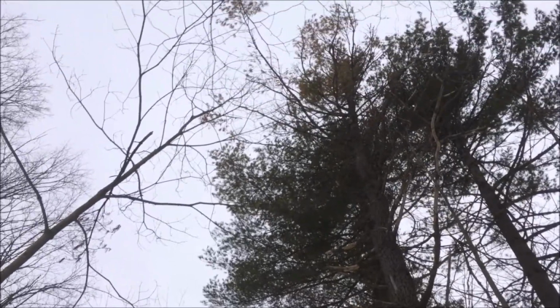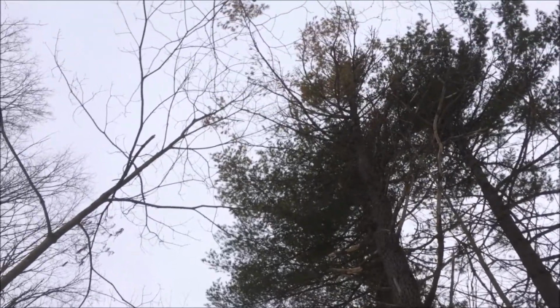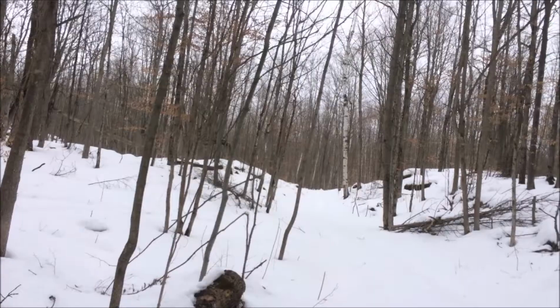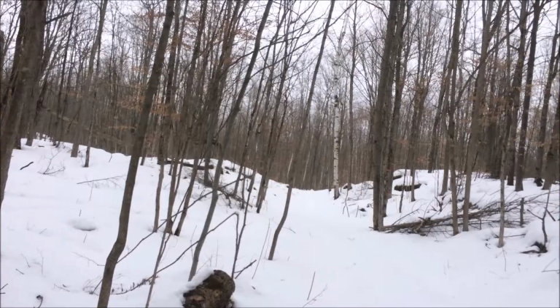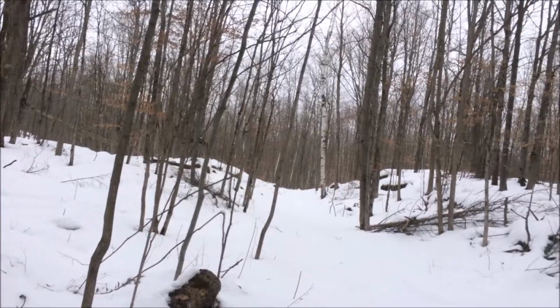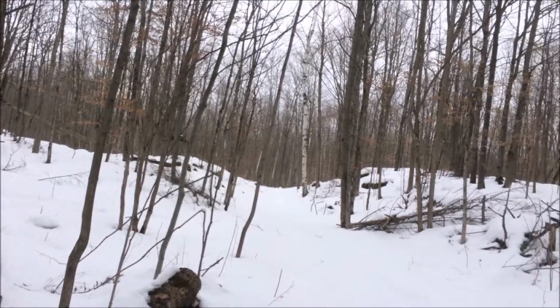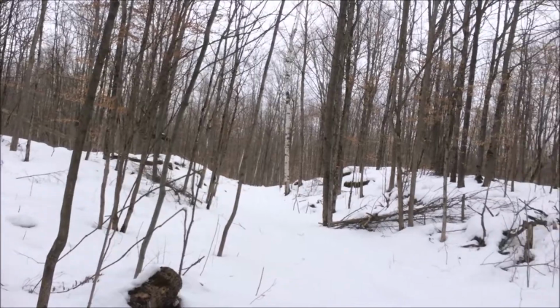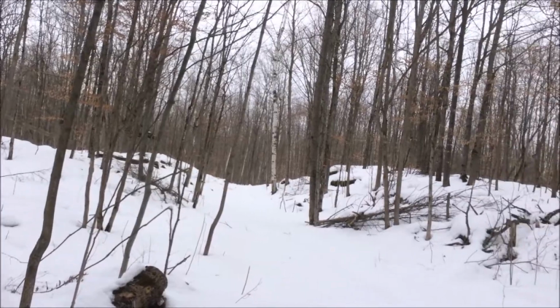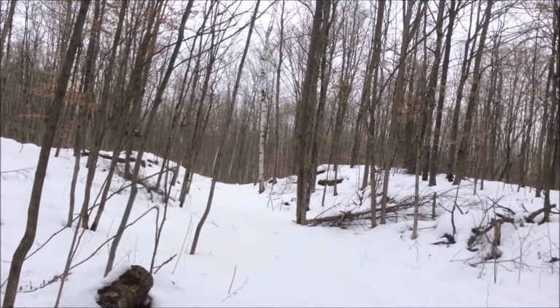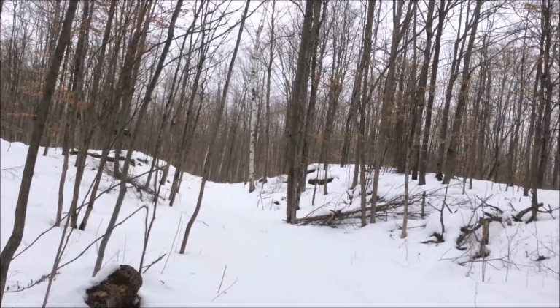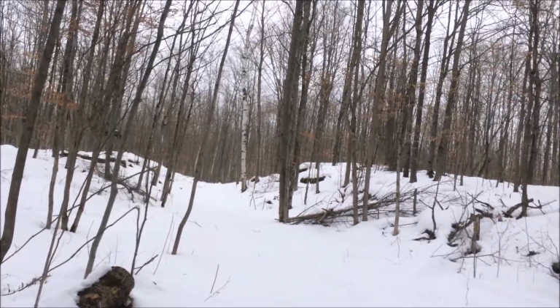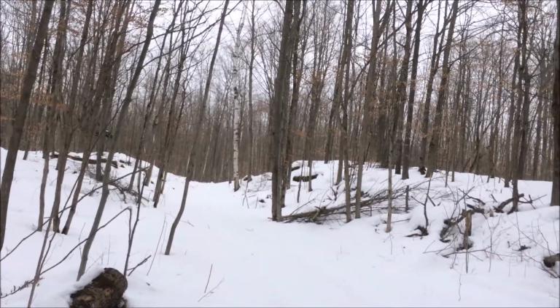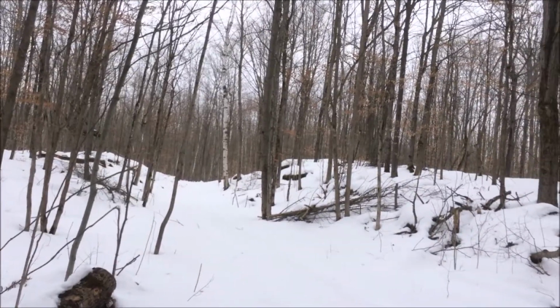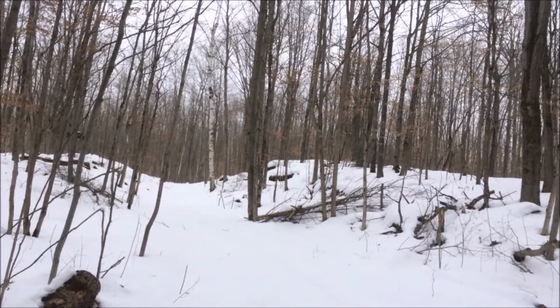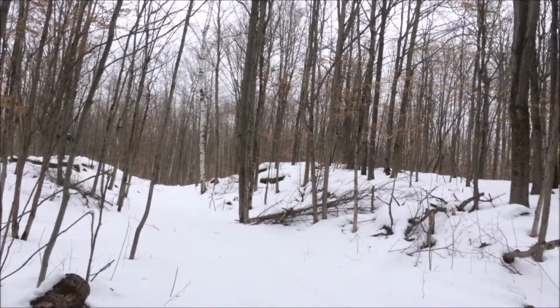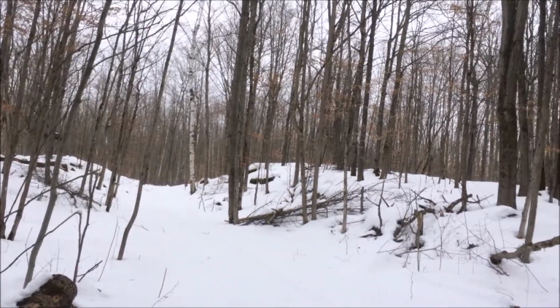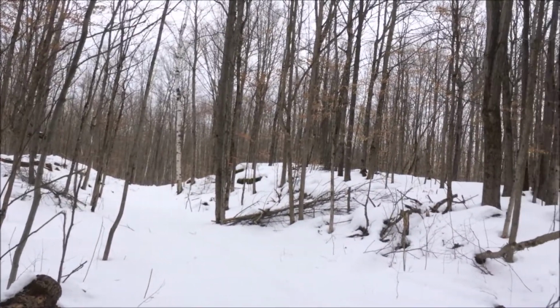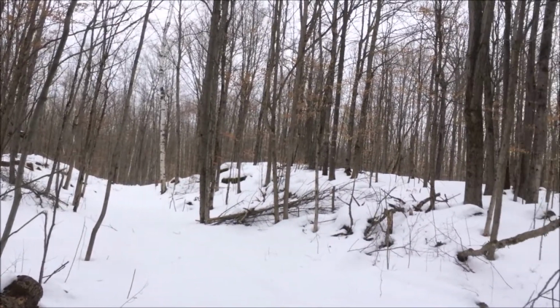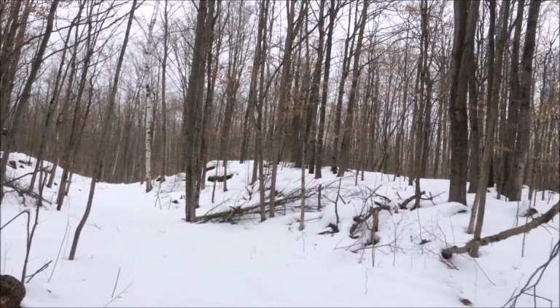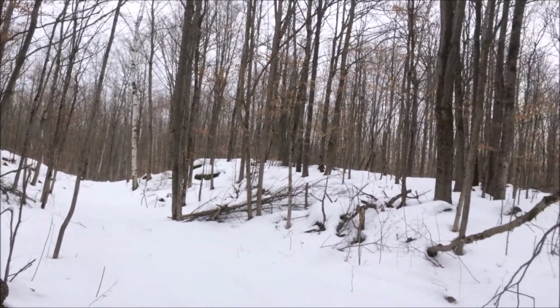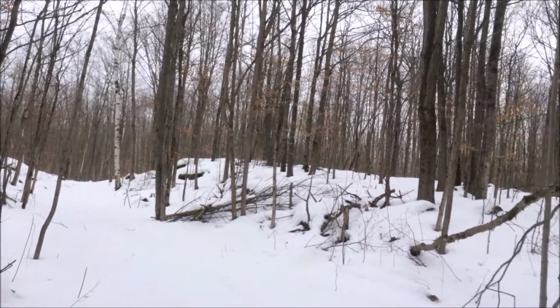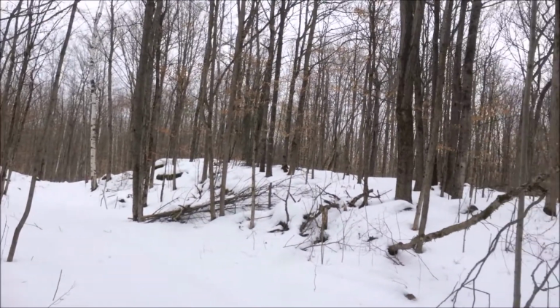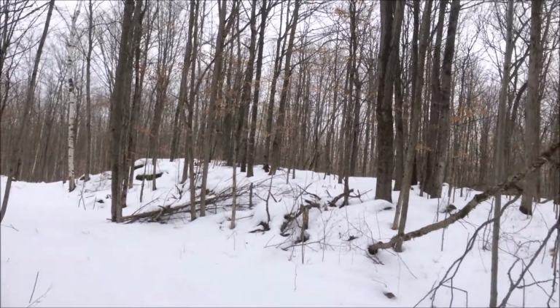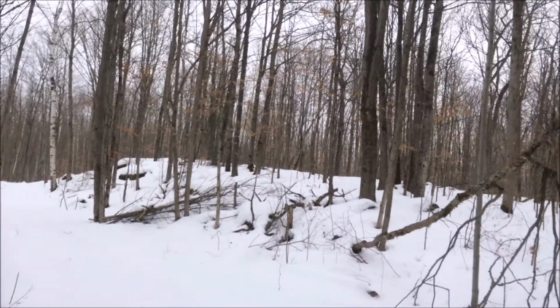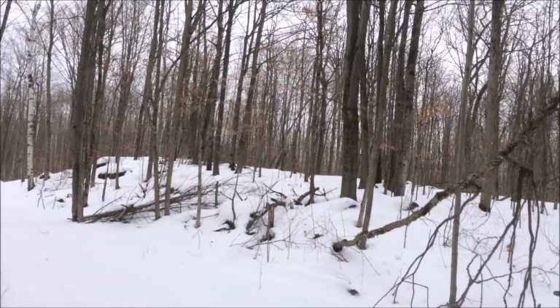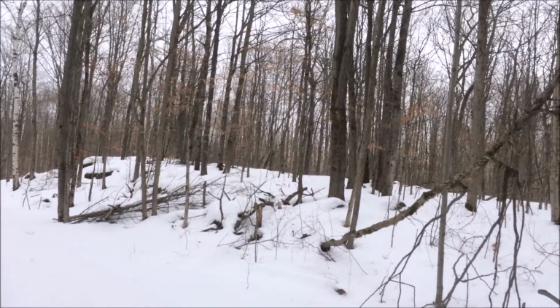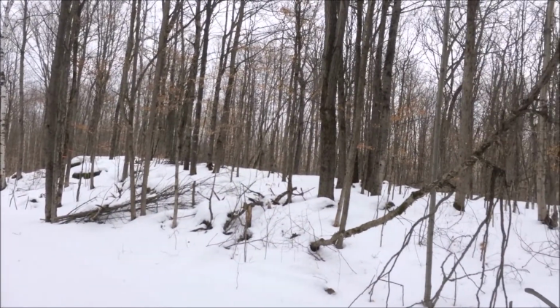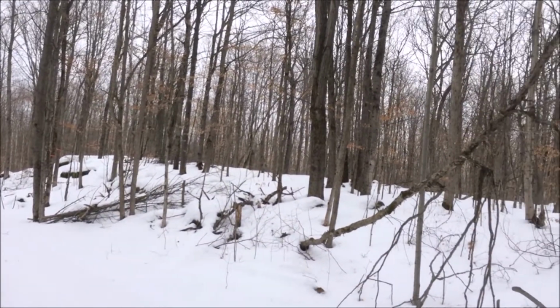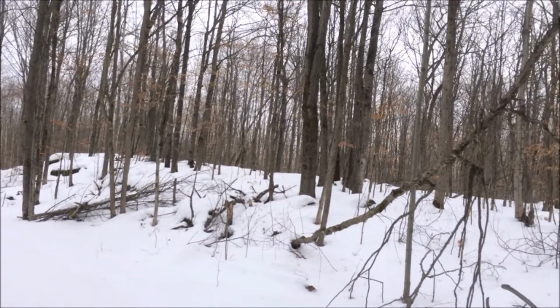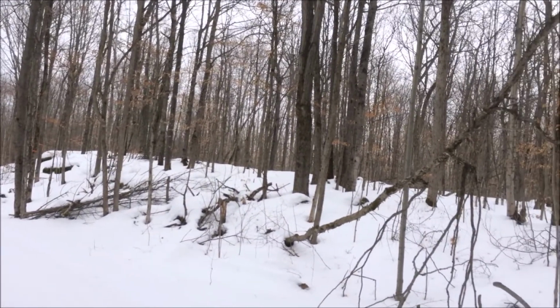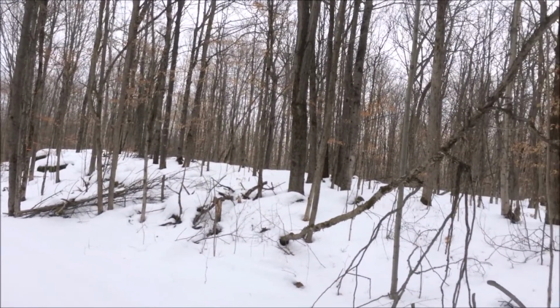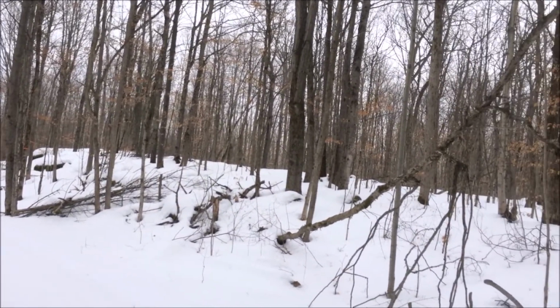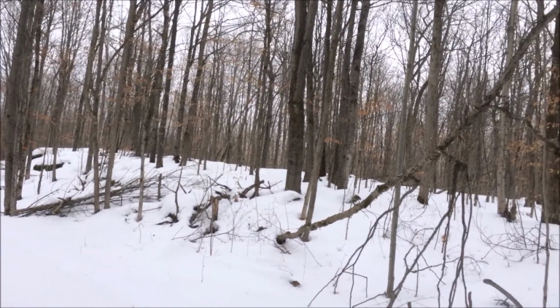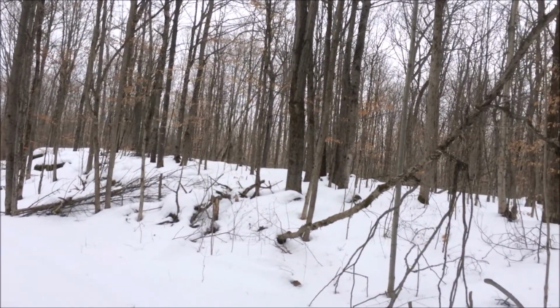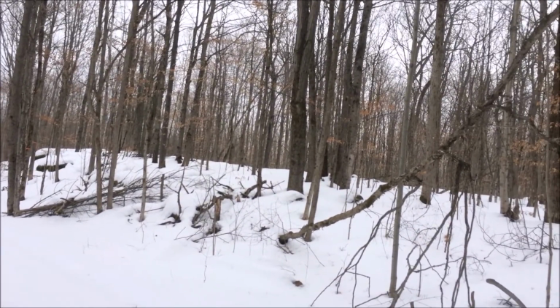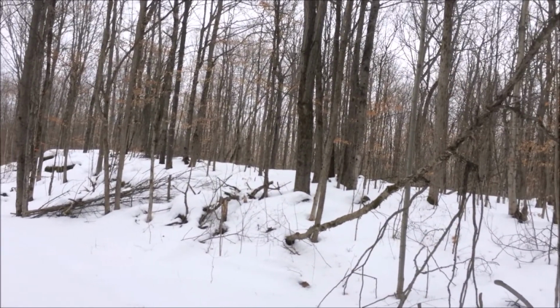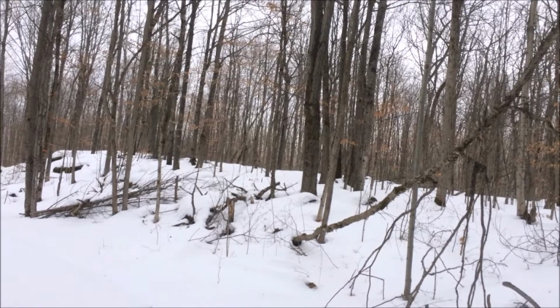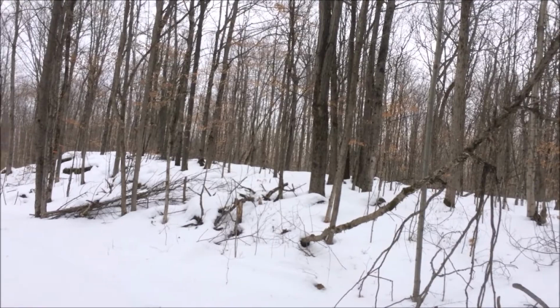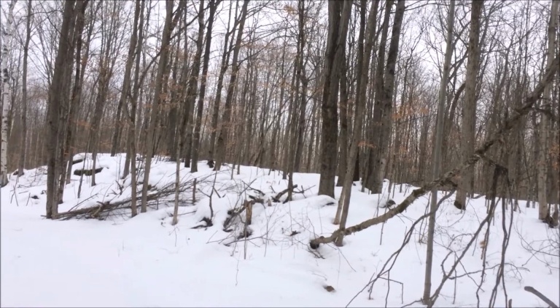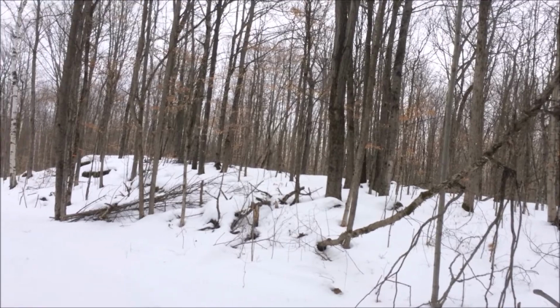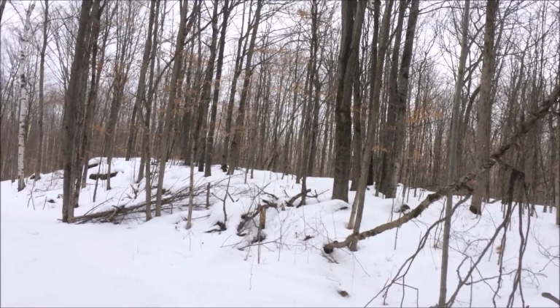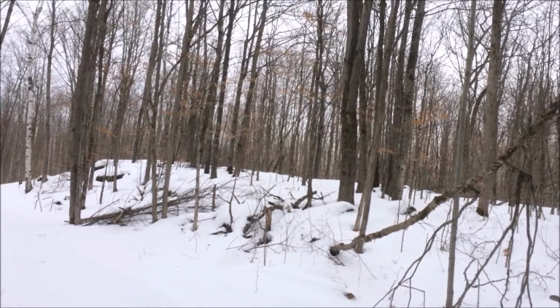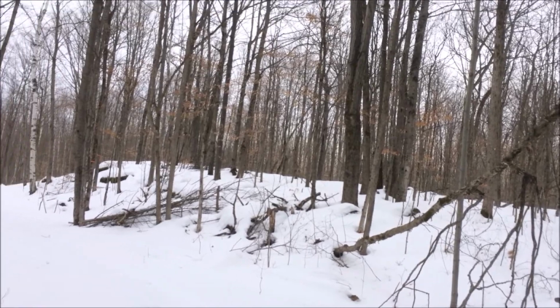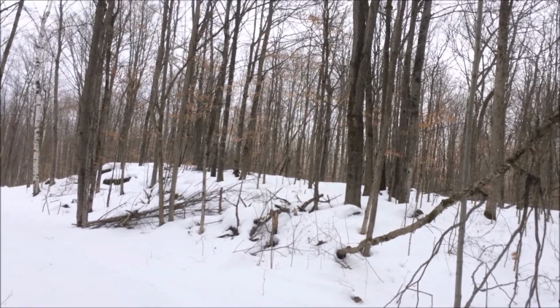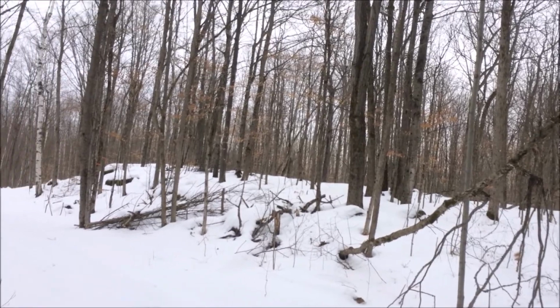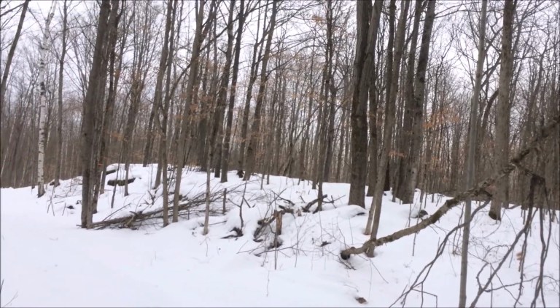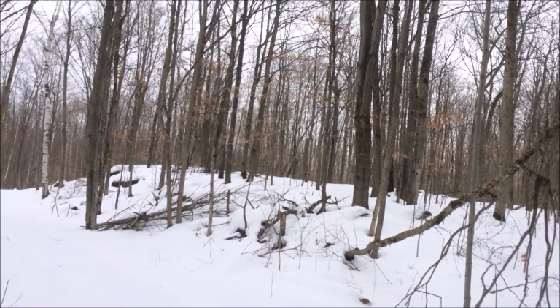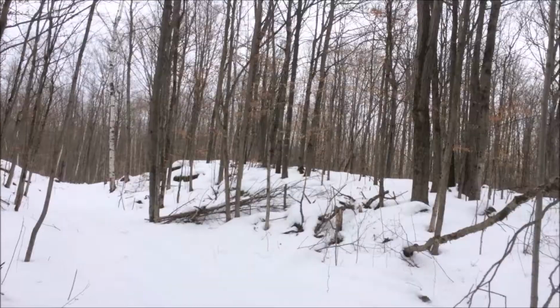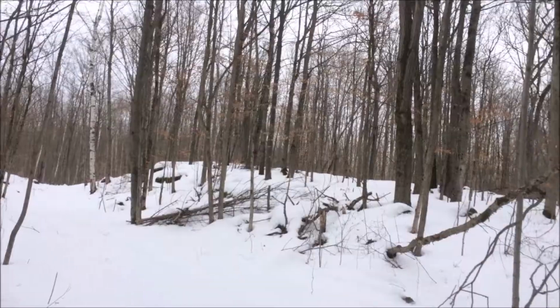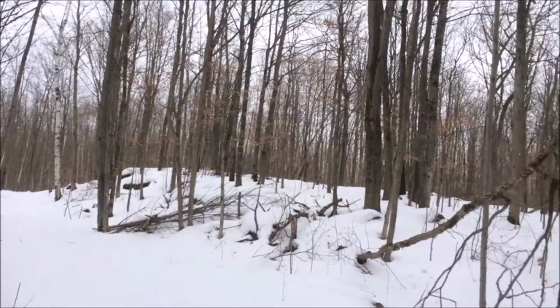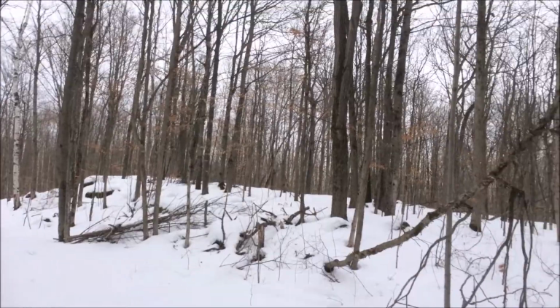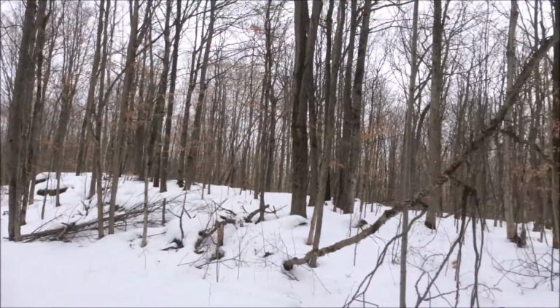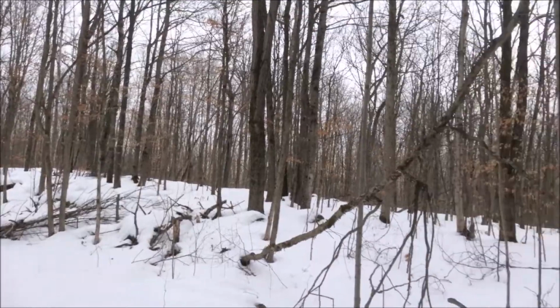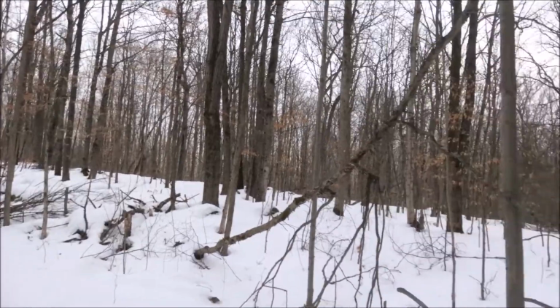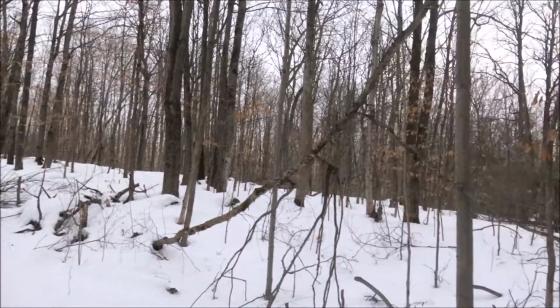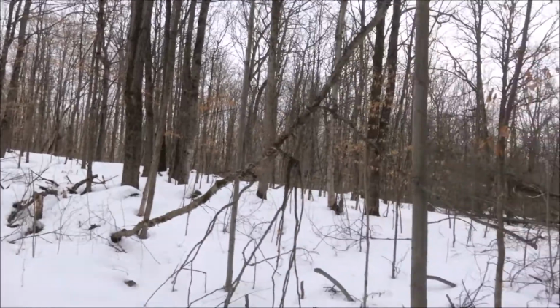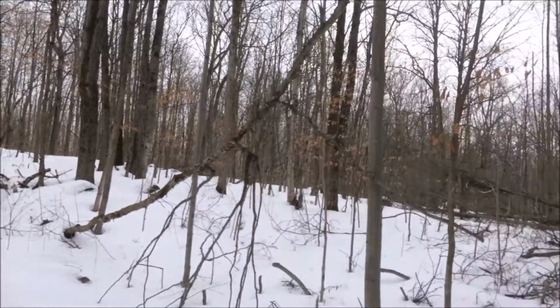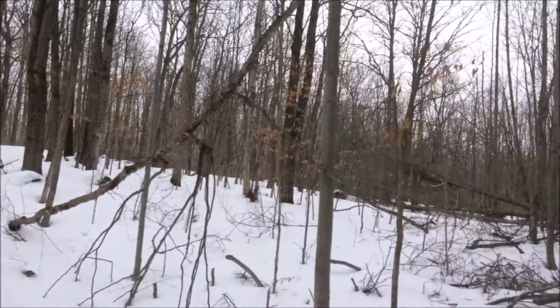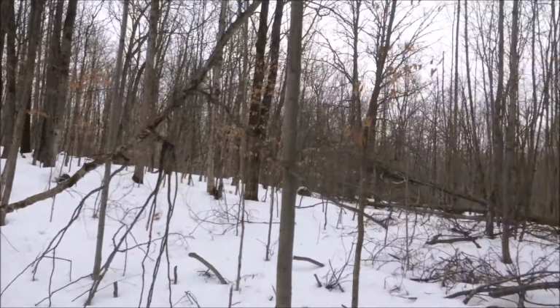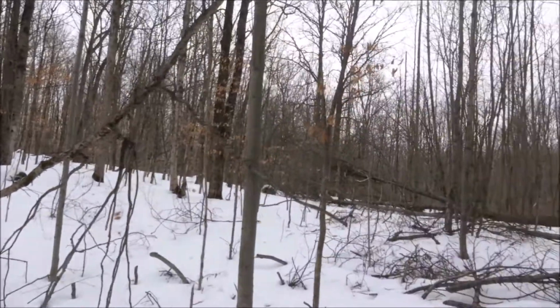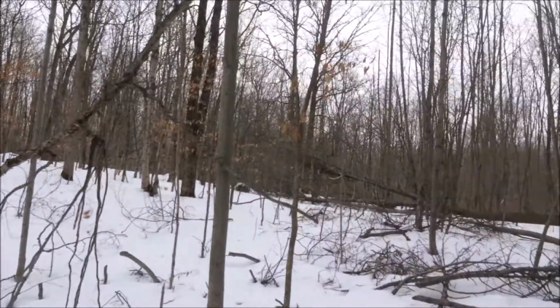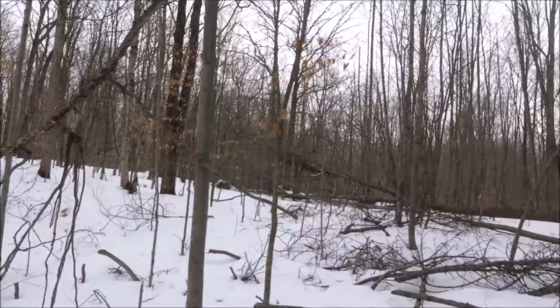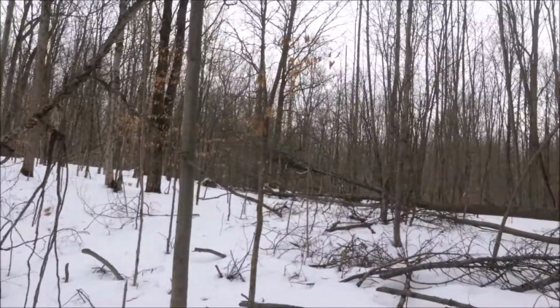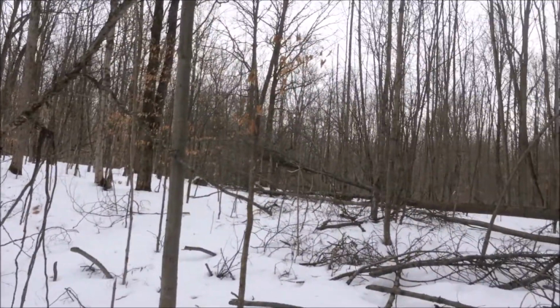I think we're going to go down this path, see if we can find something. Gotta be quiet. Getting my eyes peeled.